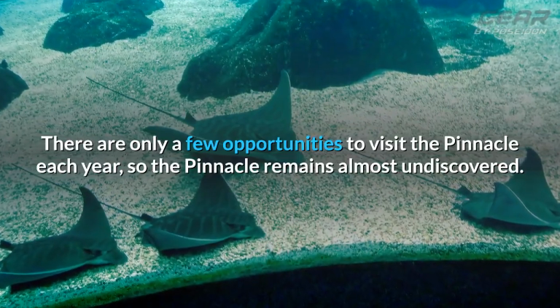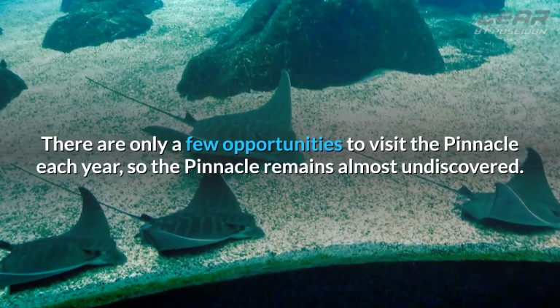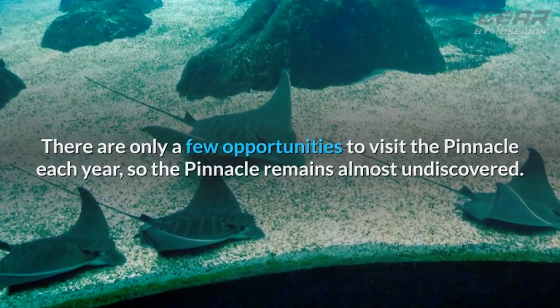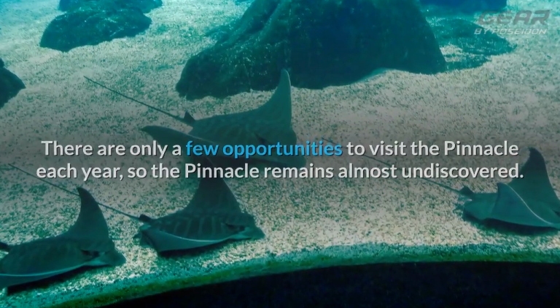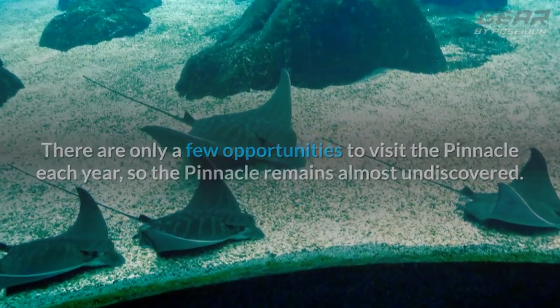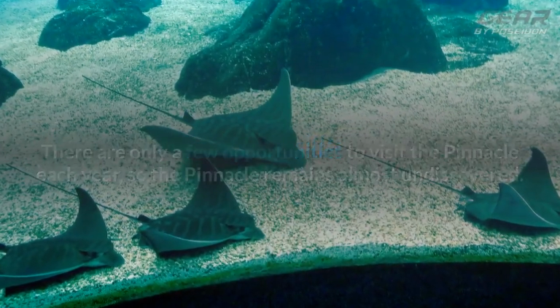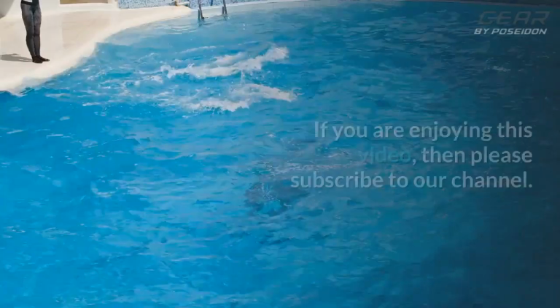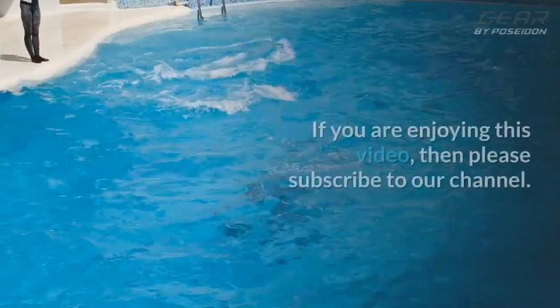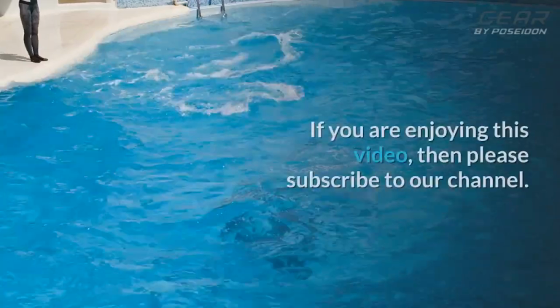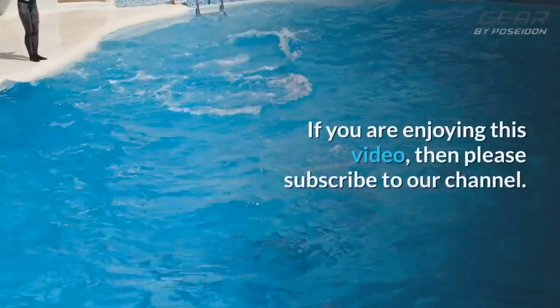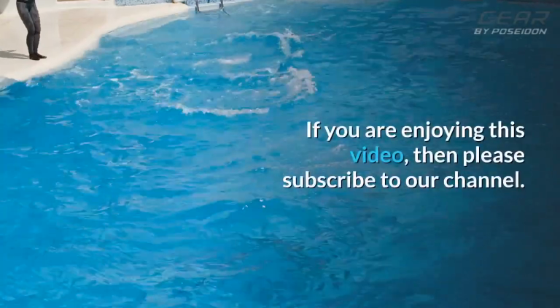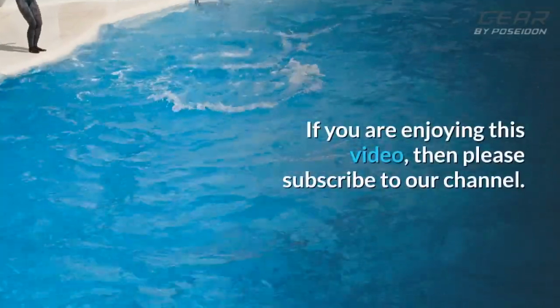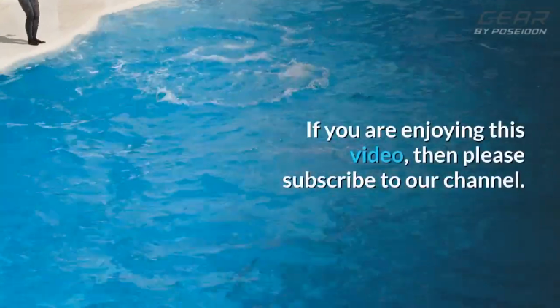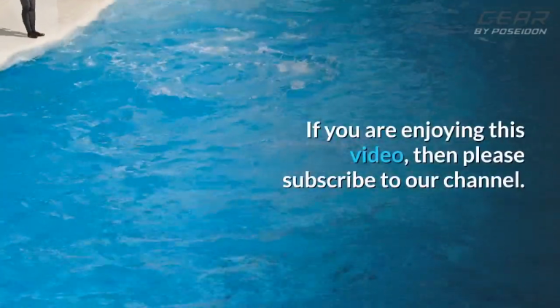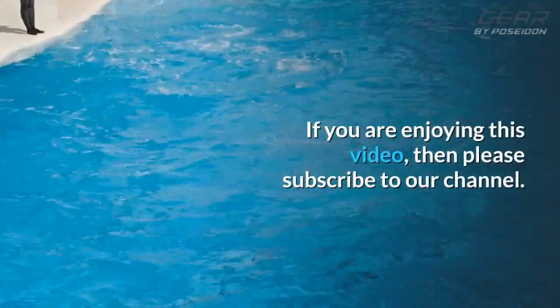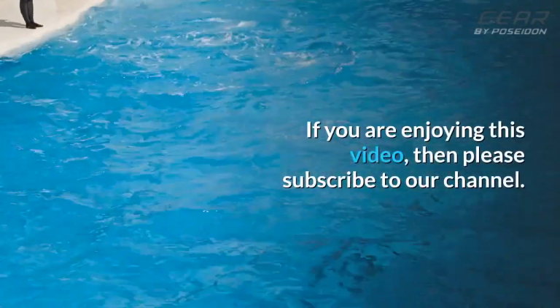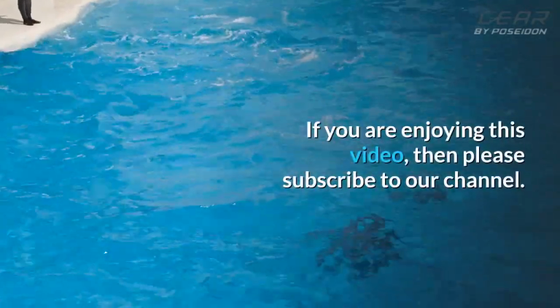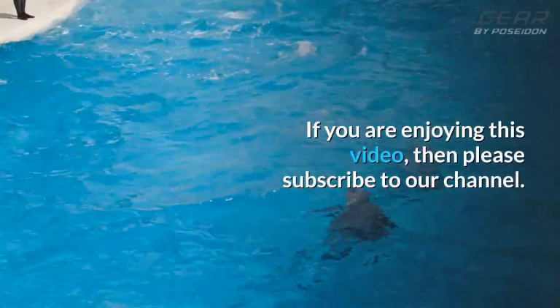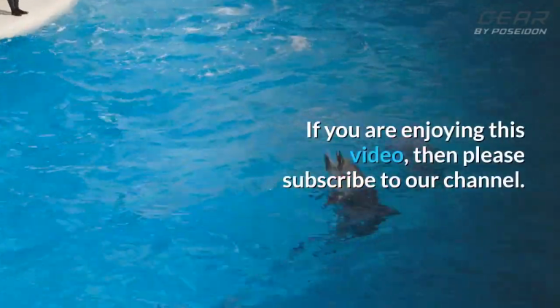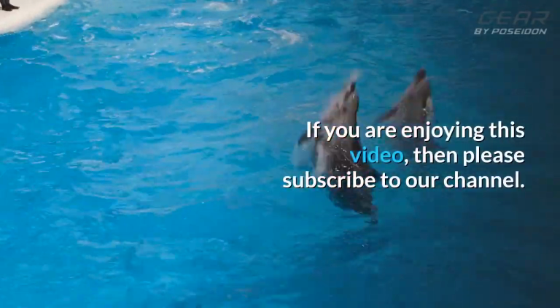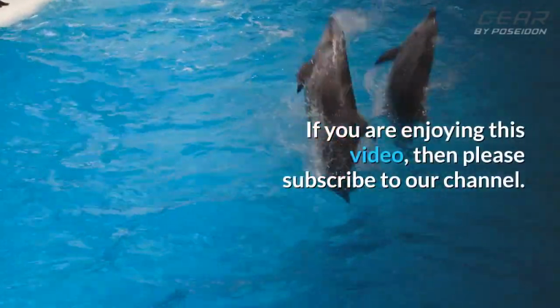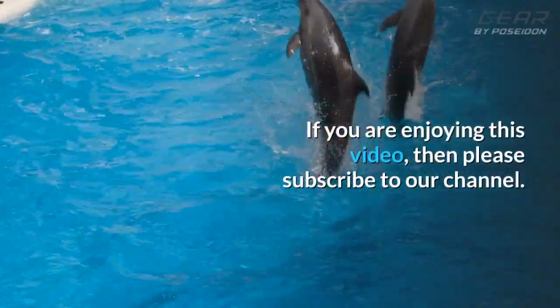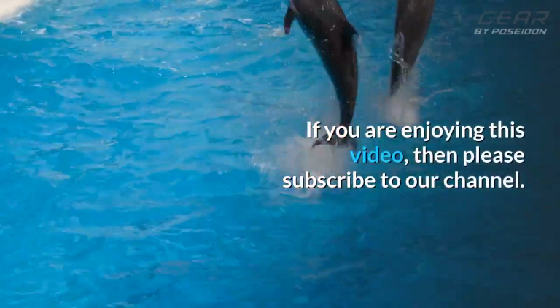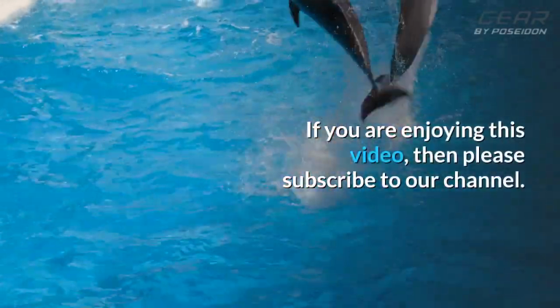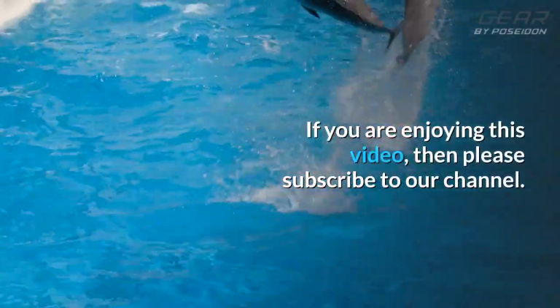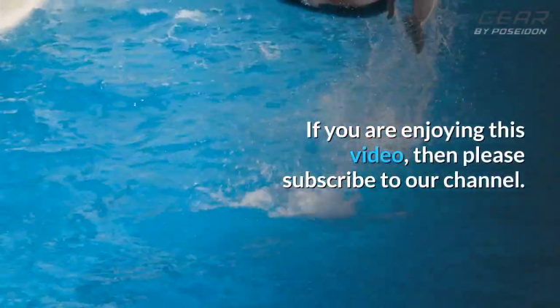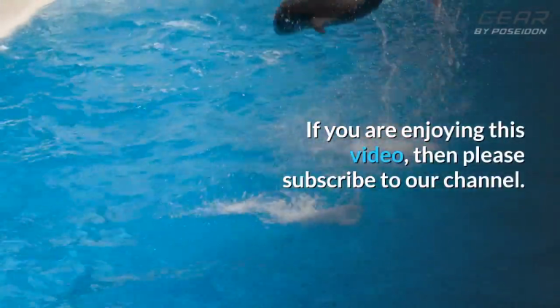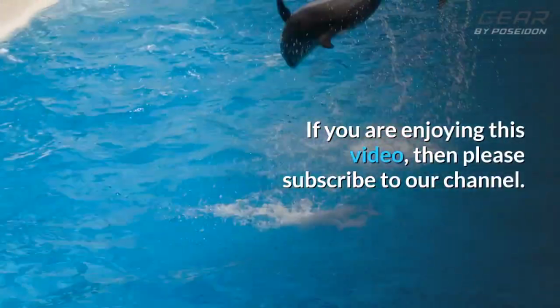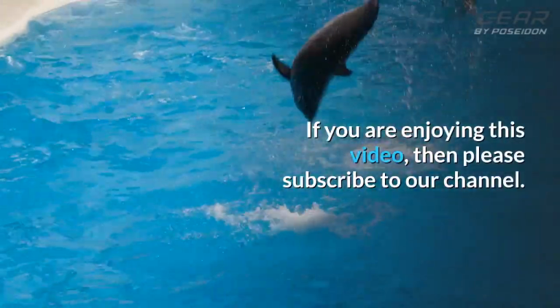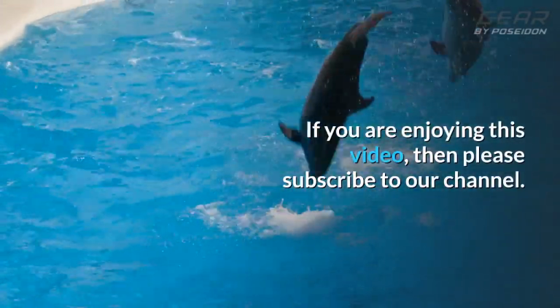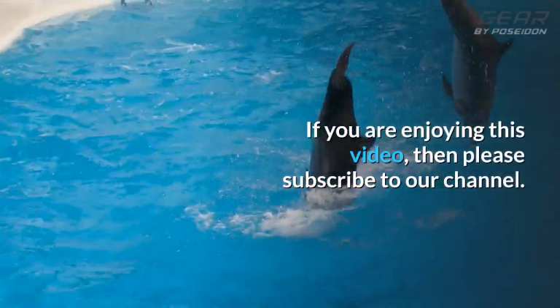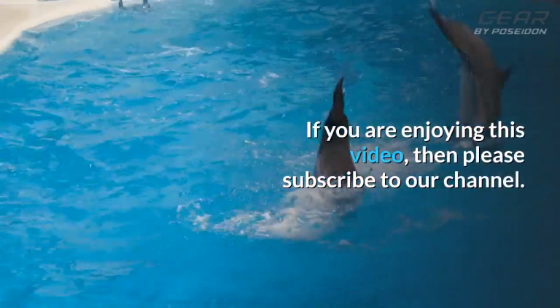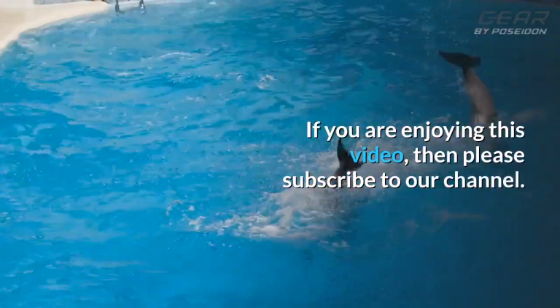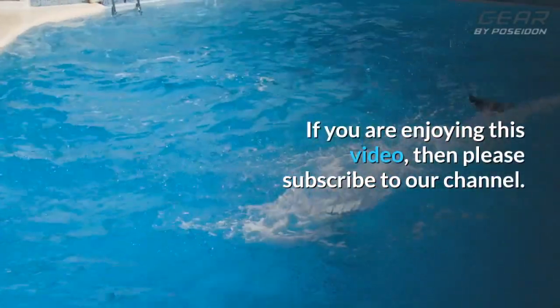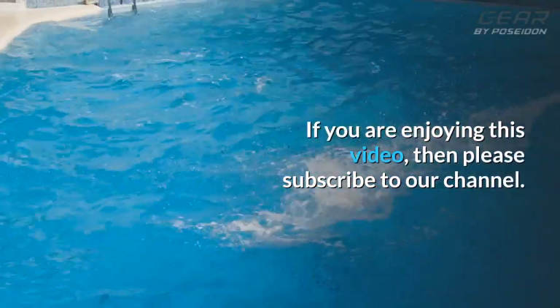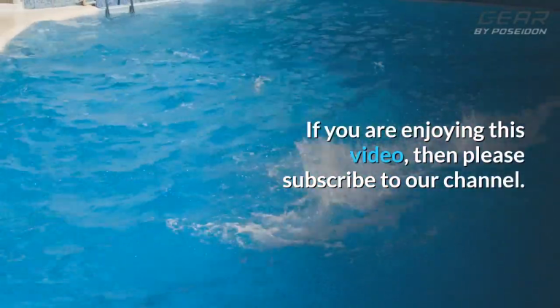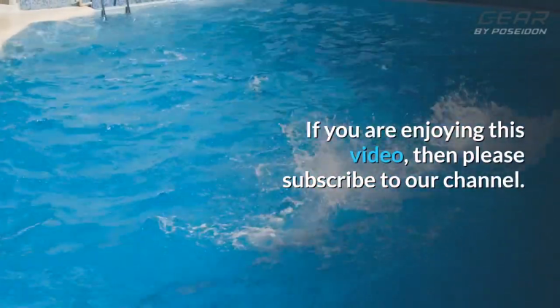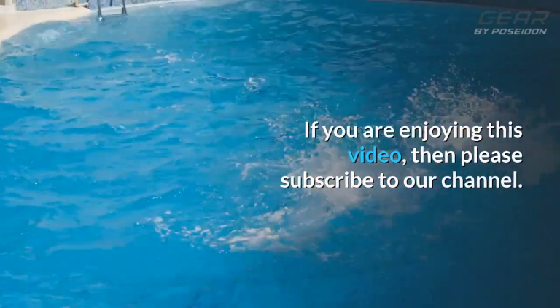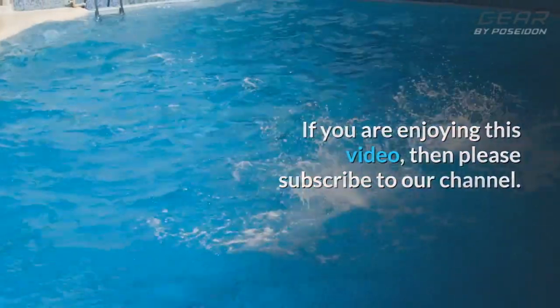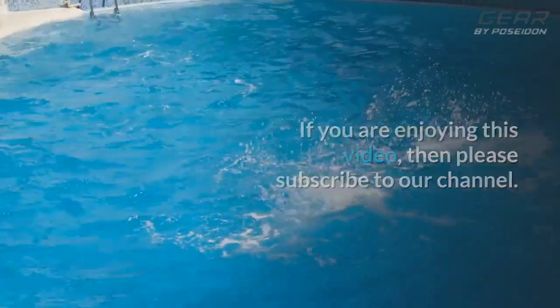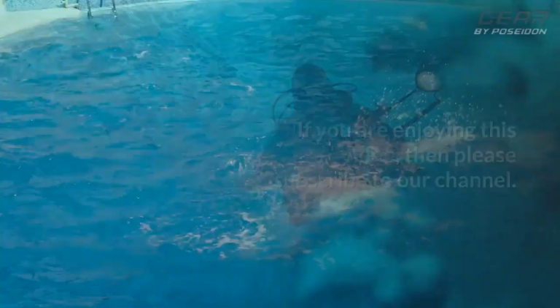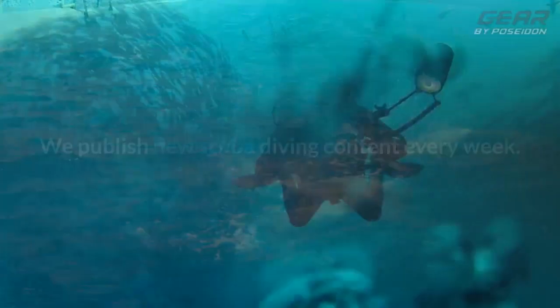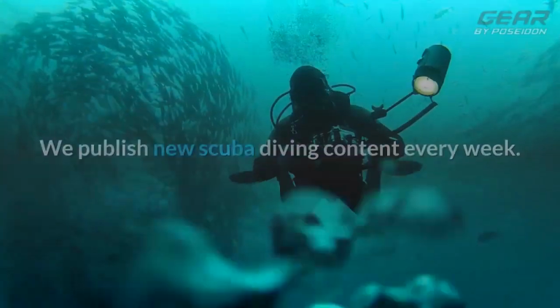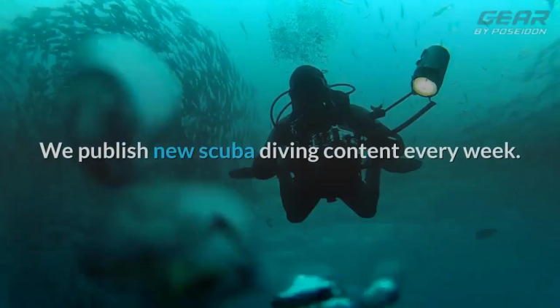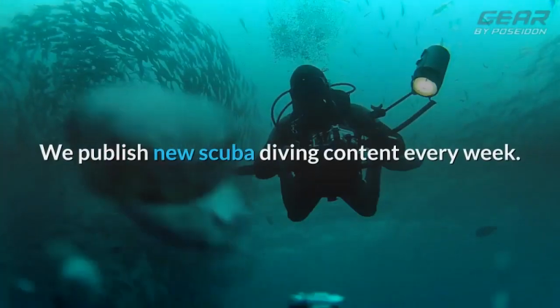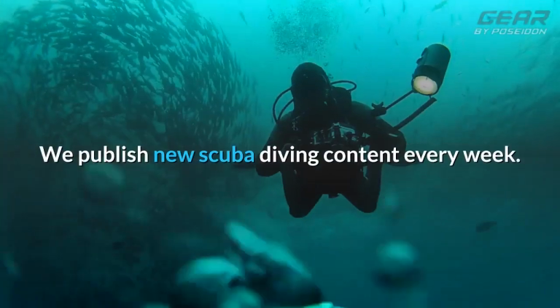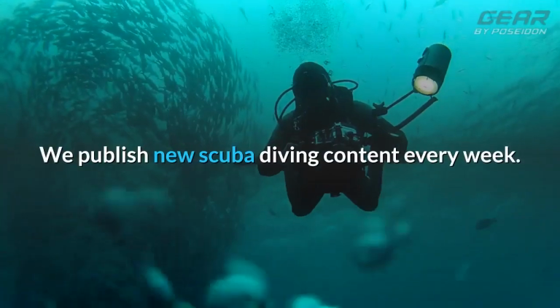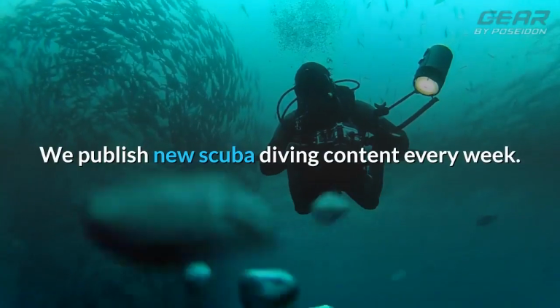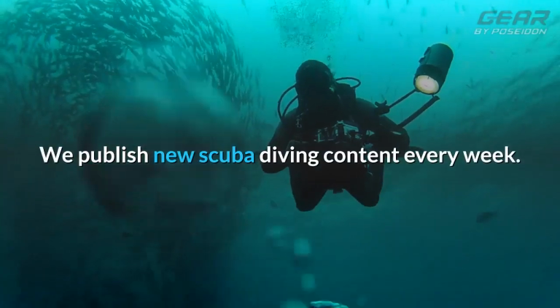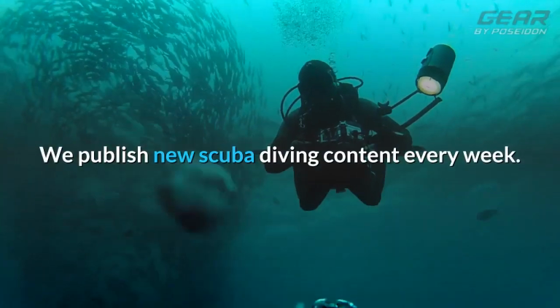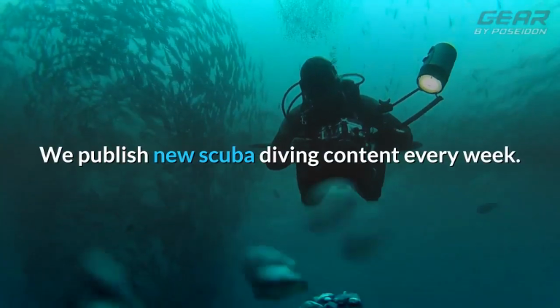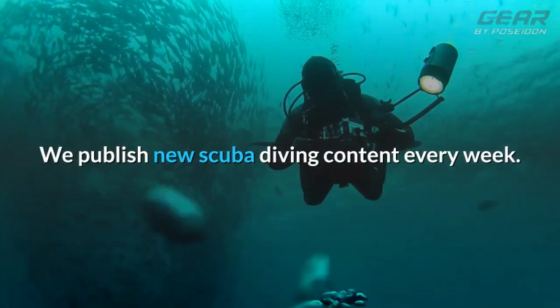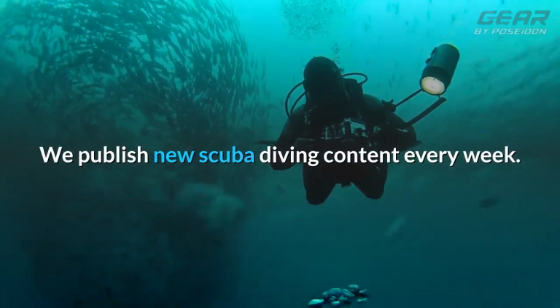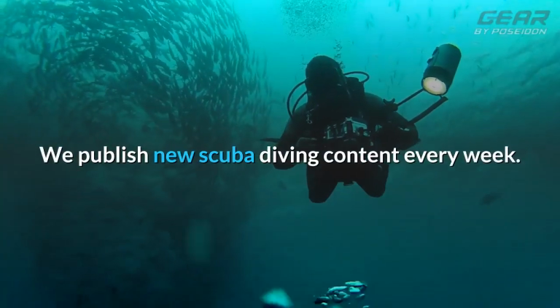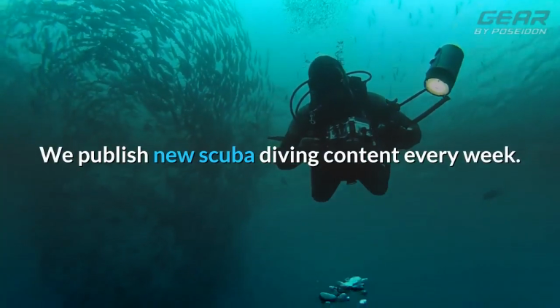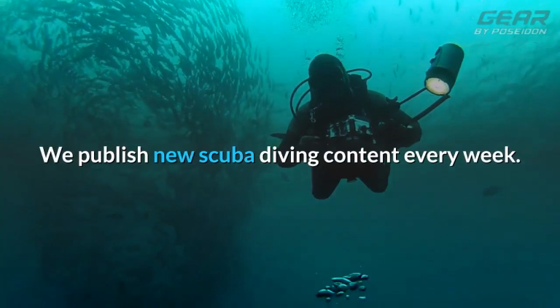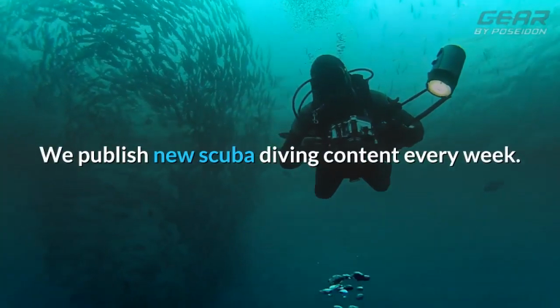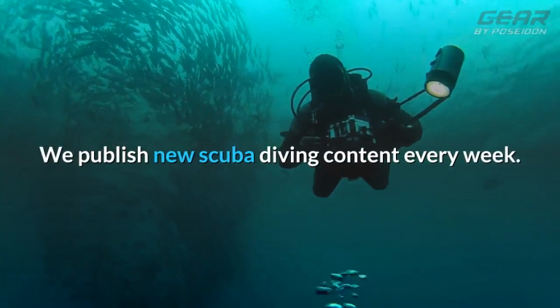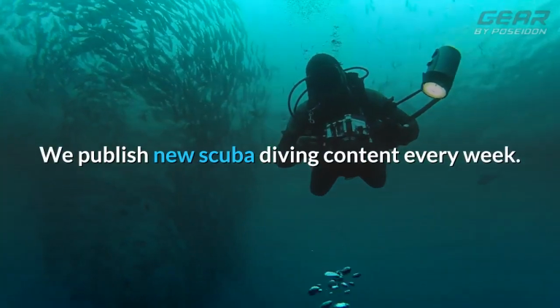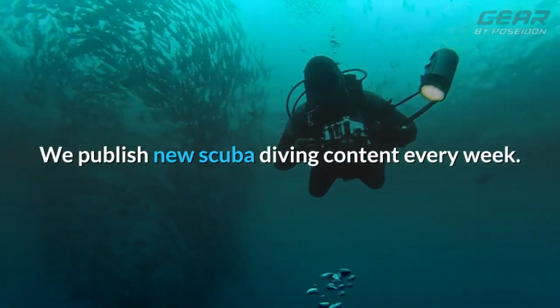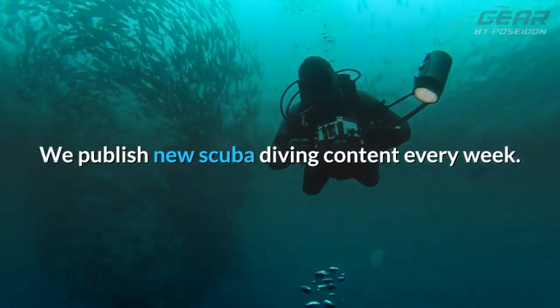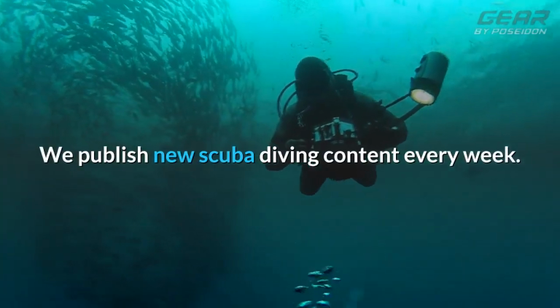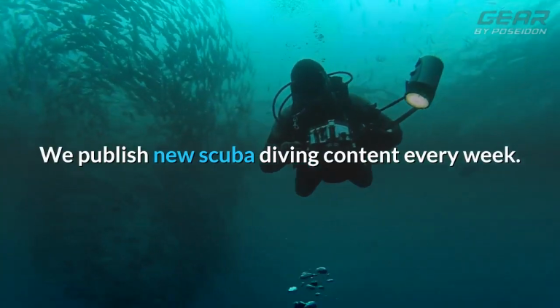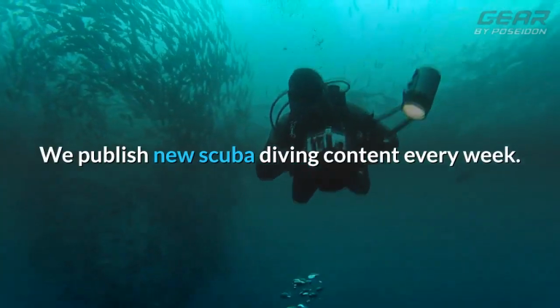If you are enjoying this video, then please subscribe to our channel. We publish new scuba diving content every week.